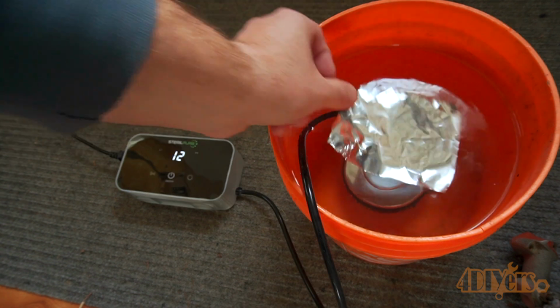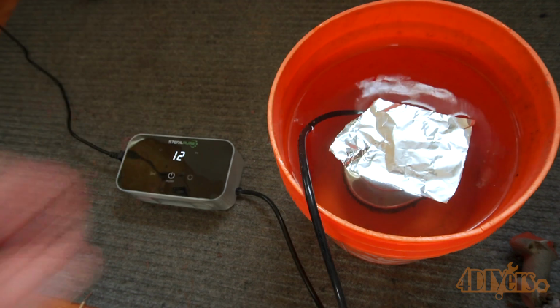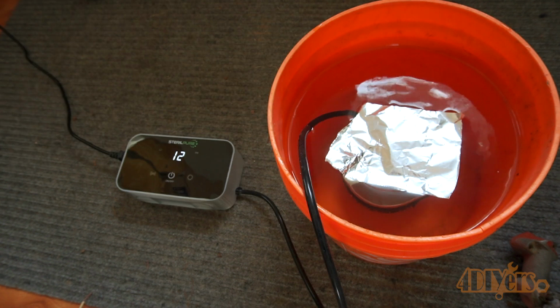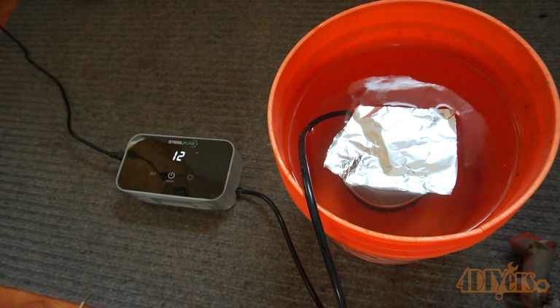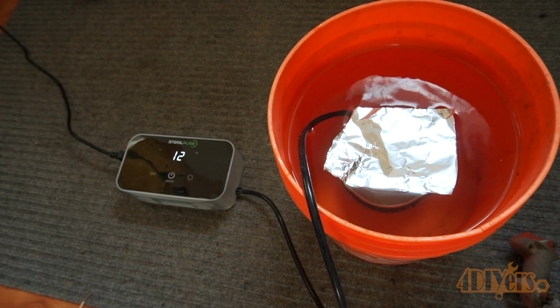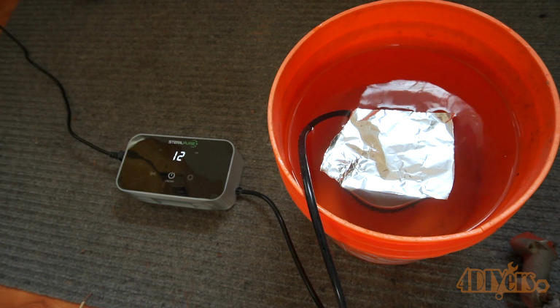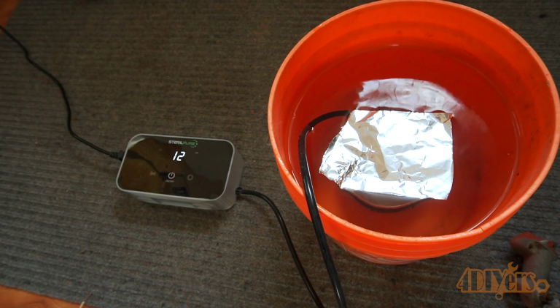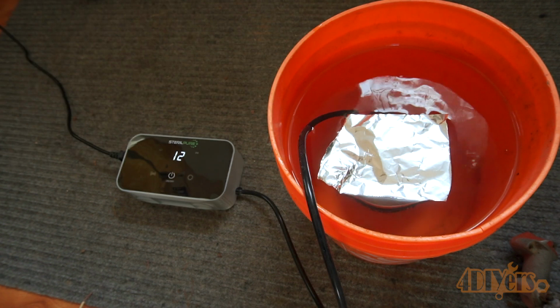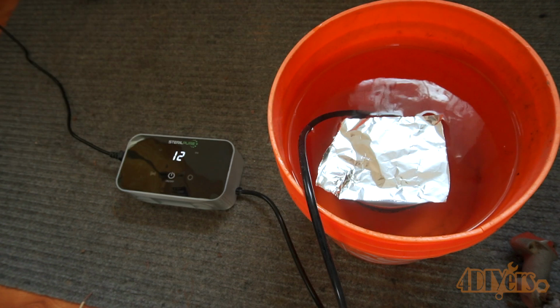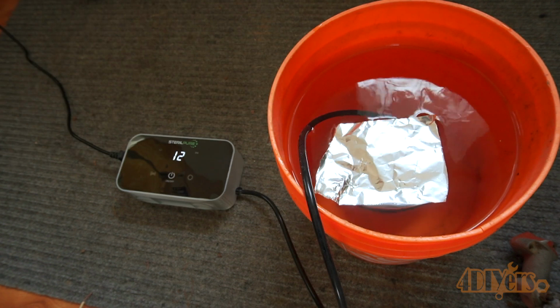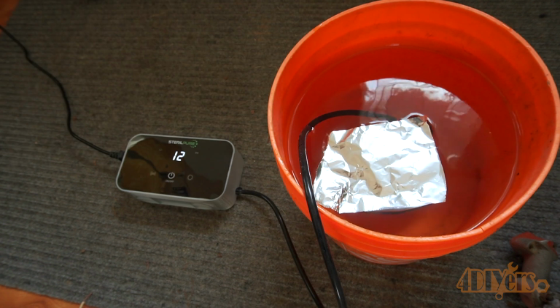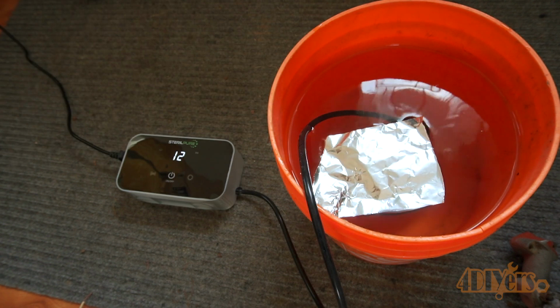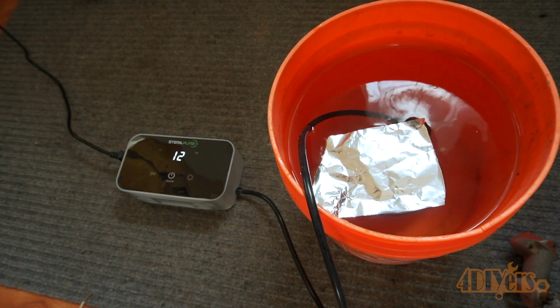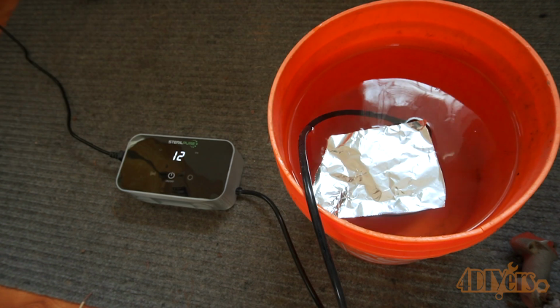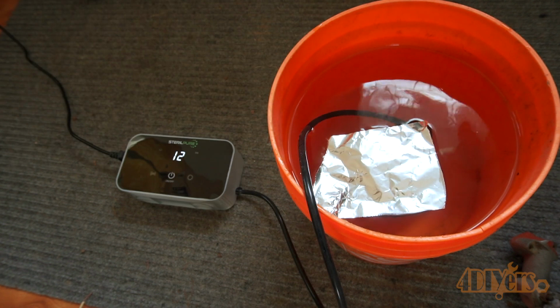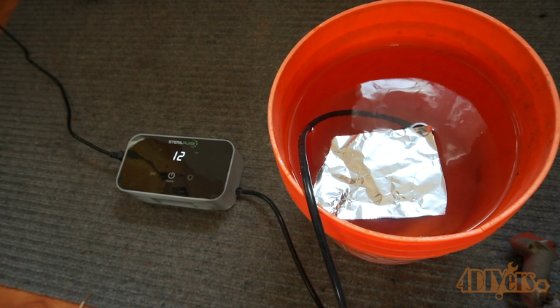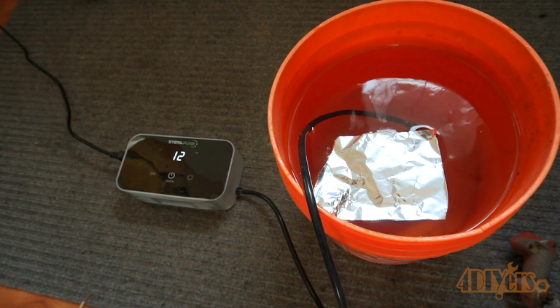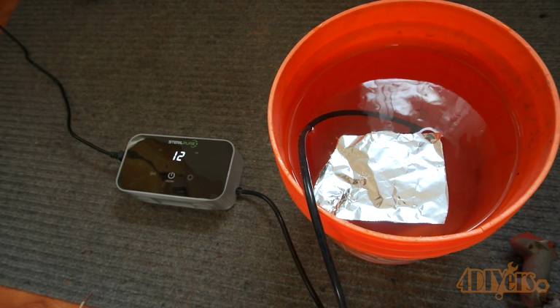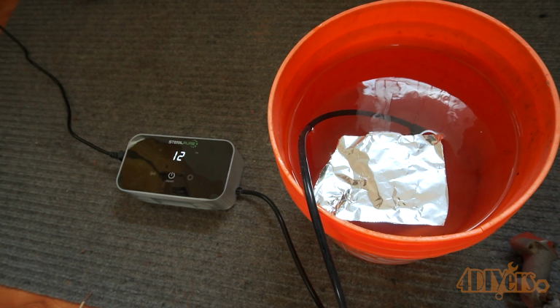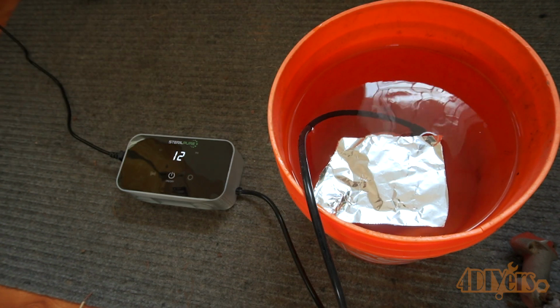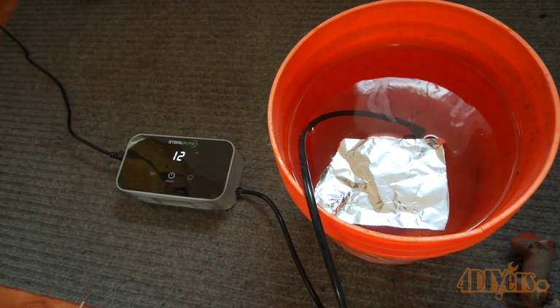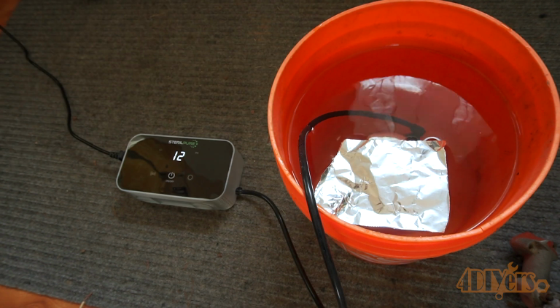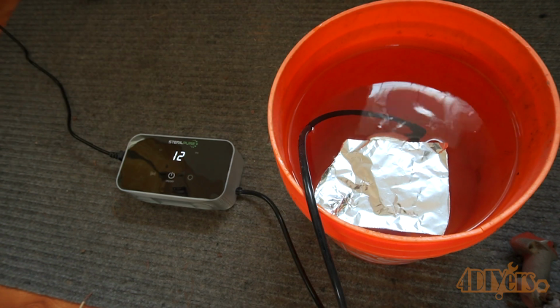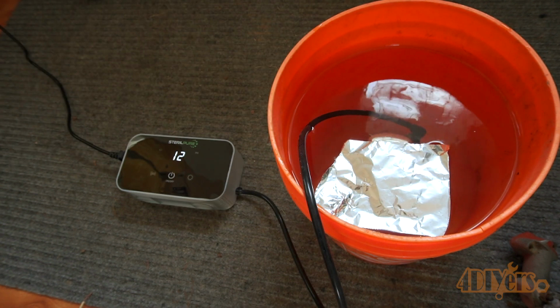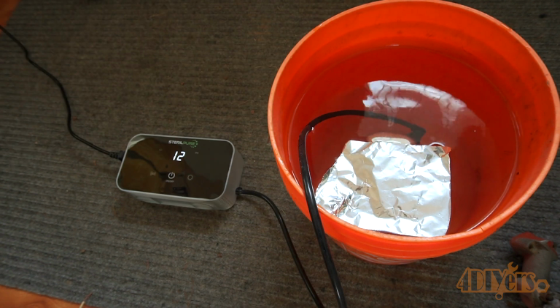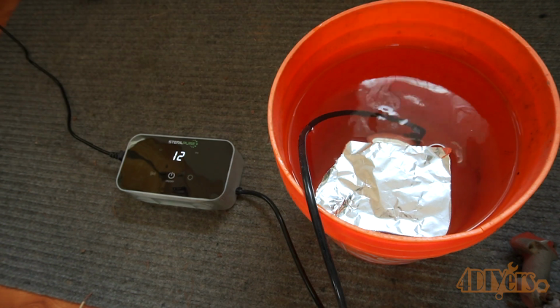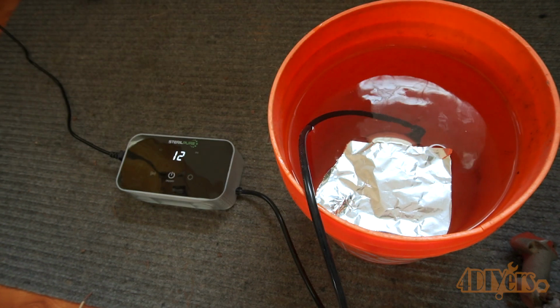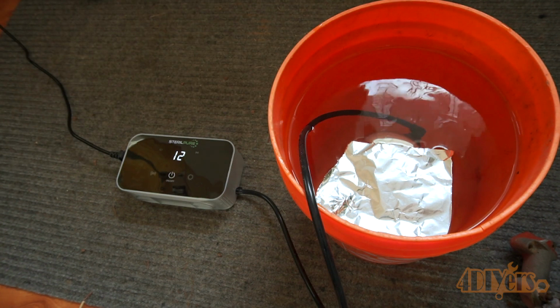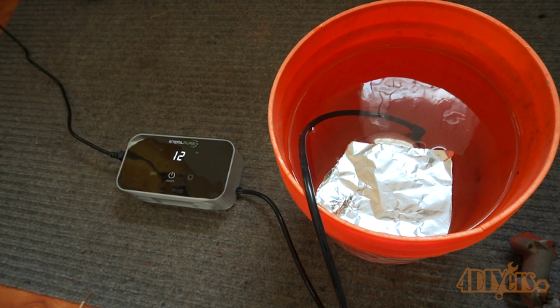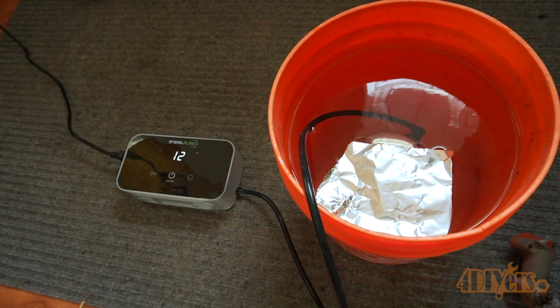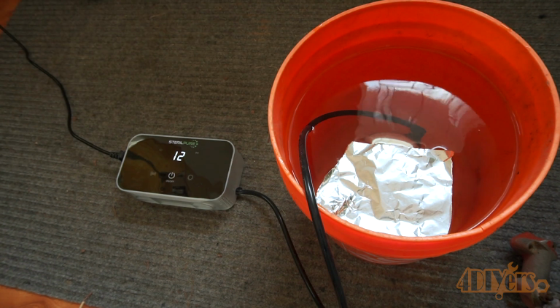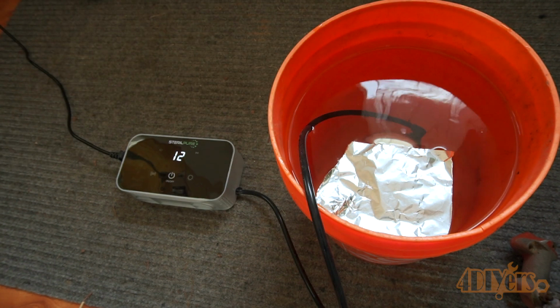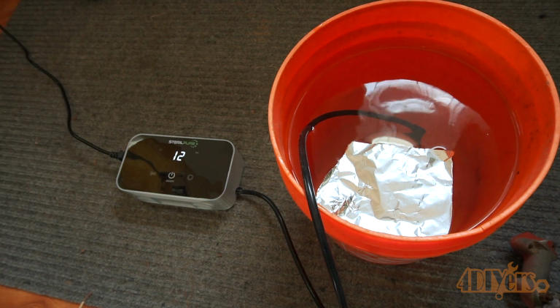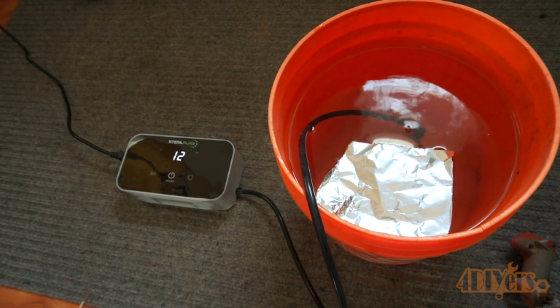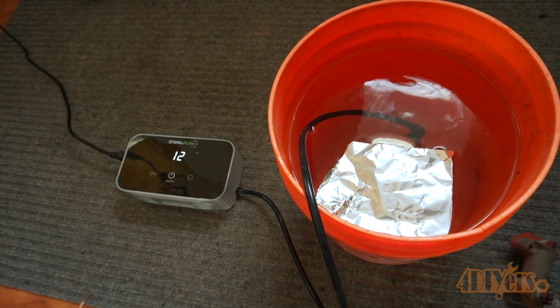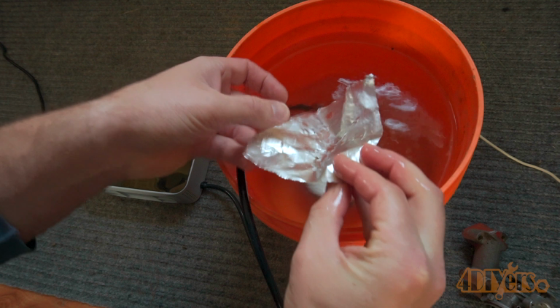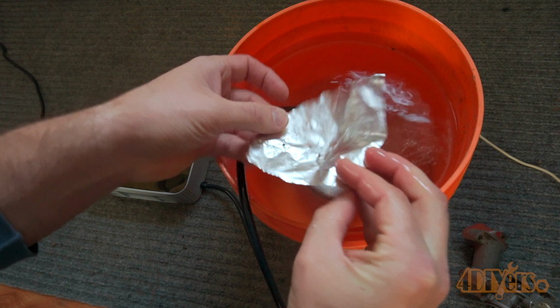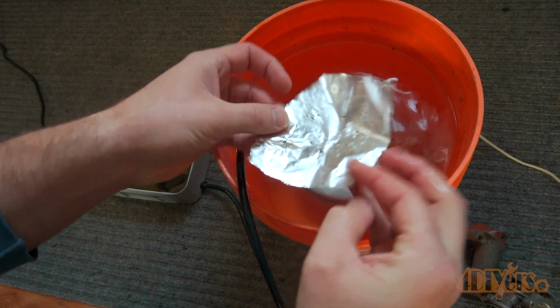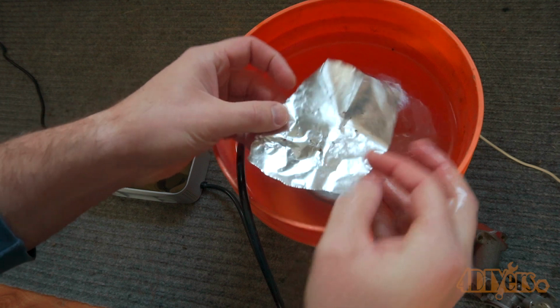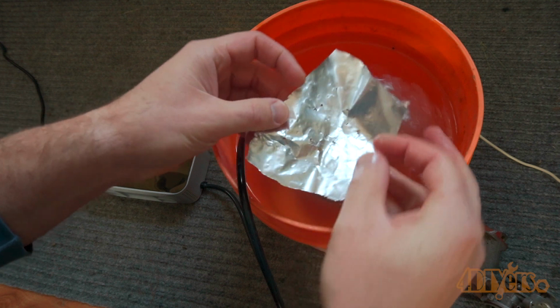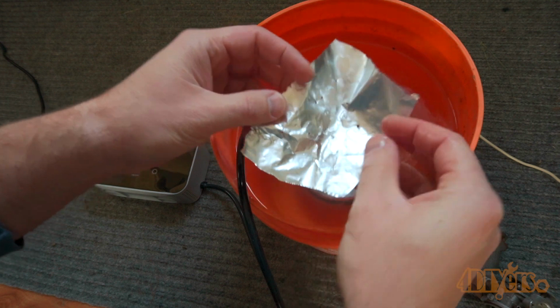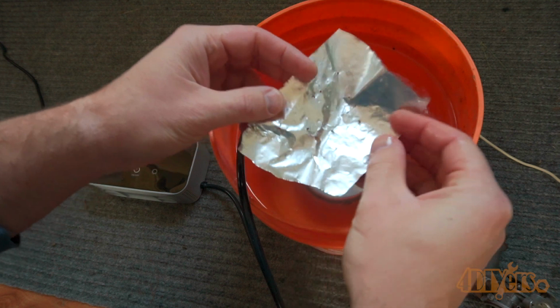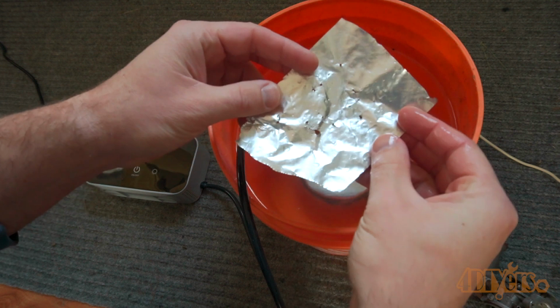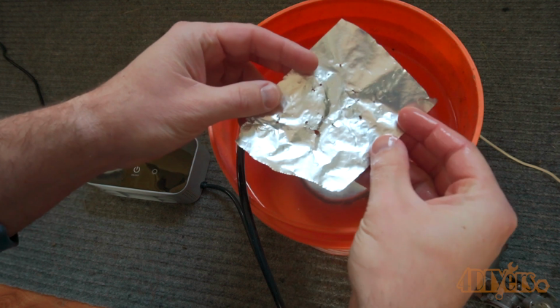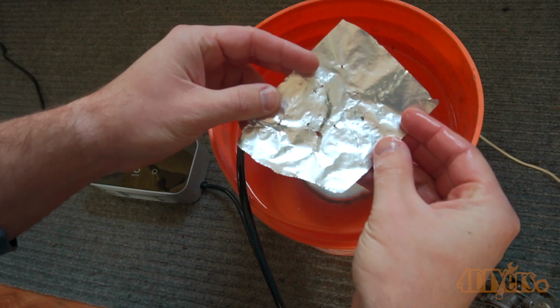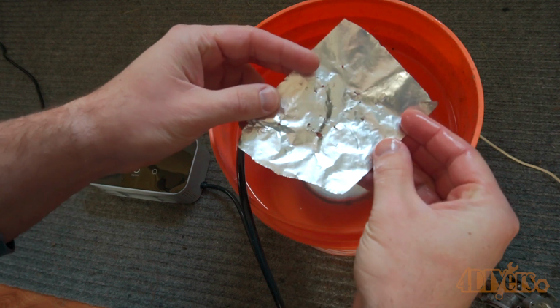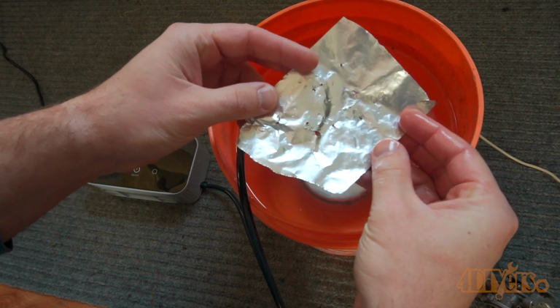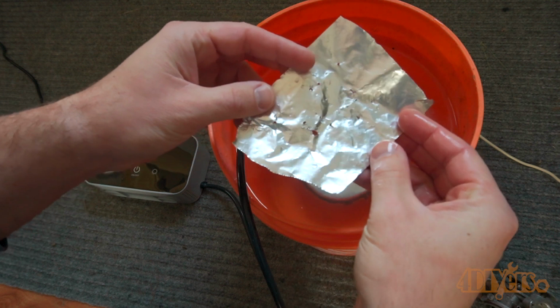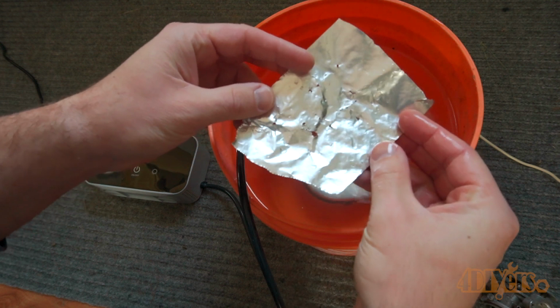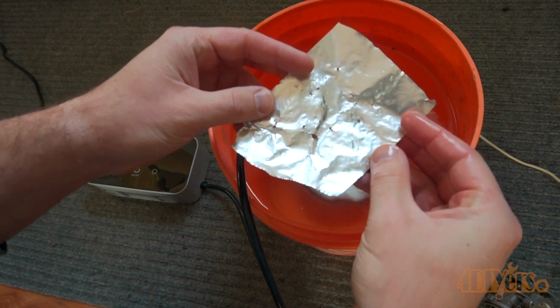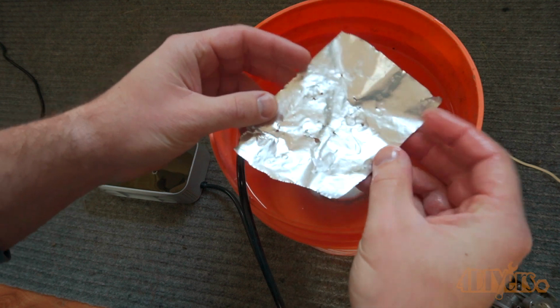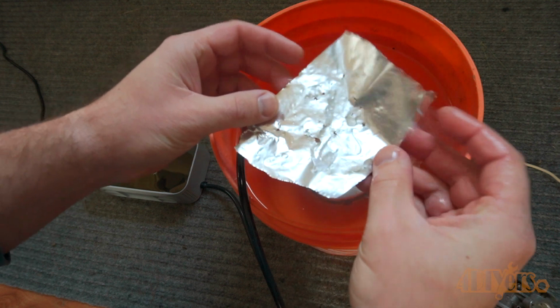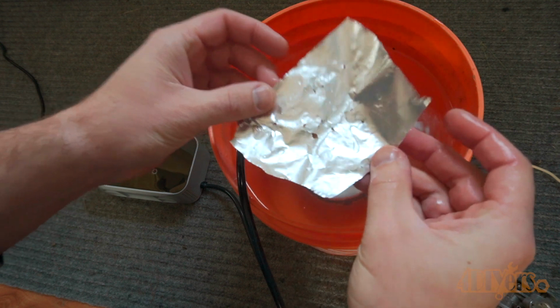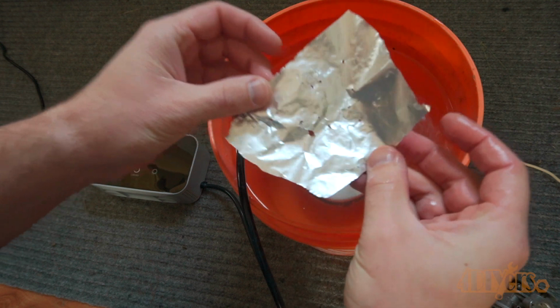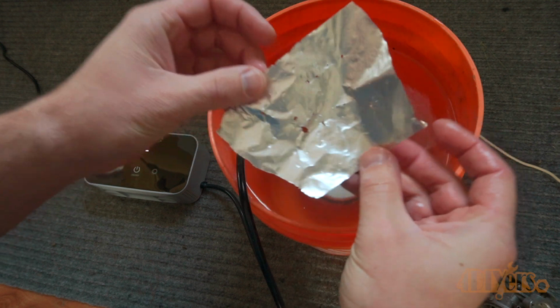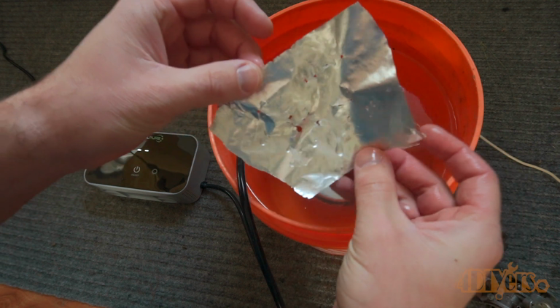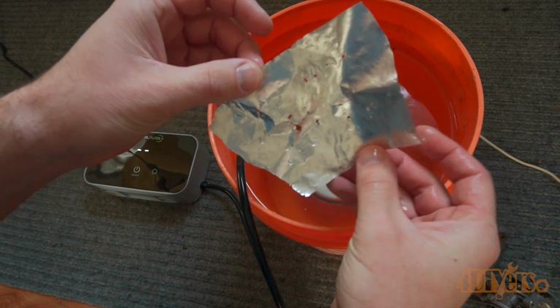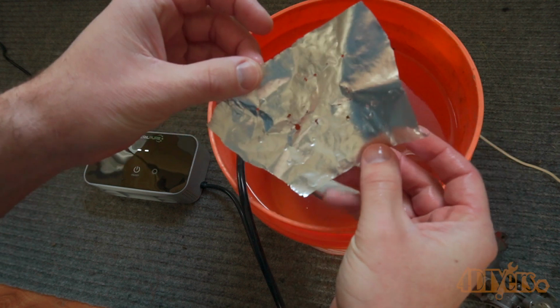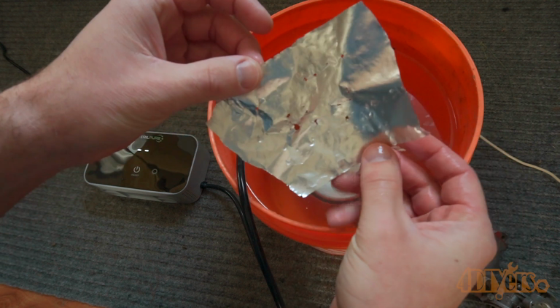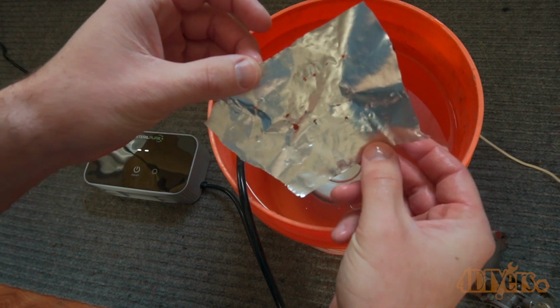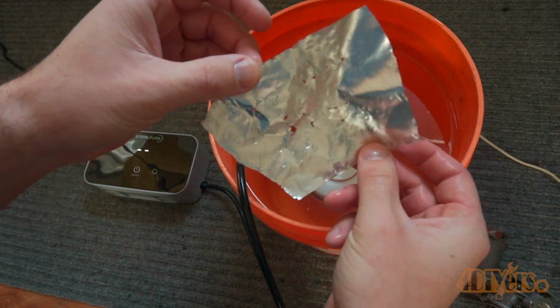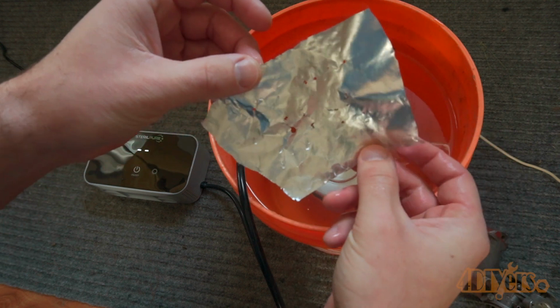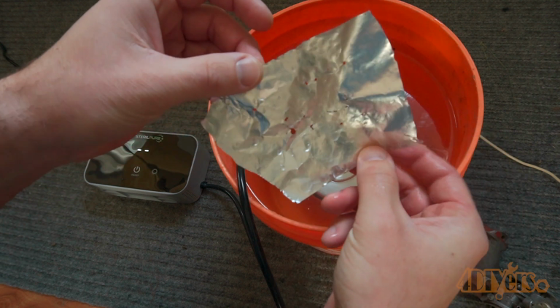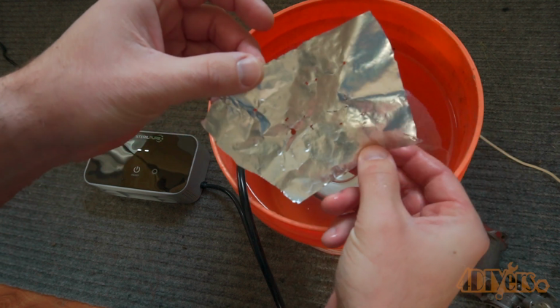I tested this out on tin foil to see if it does actually work, and in the 12 minute interval it did deteriorate that tin foil.